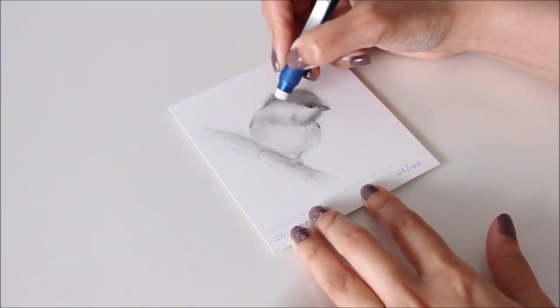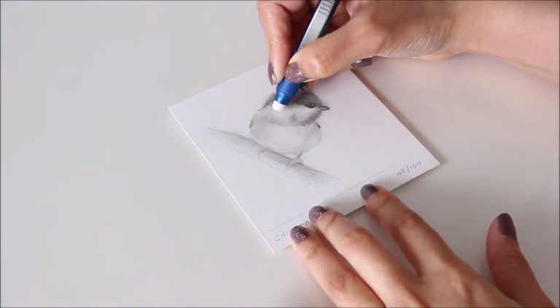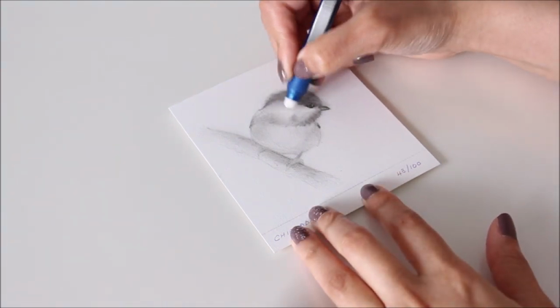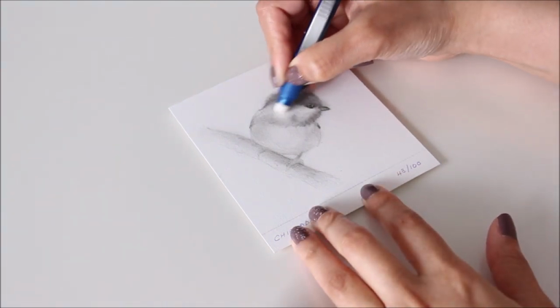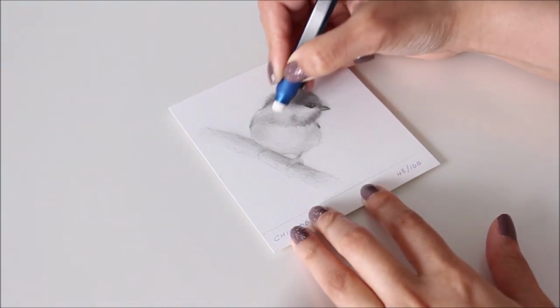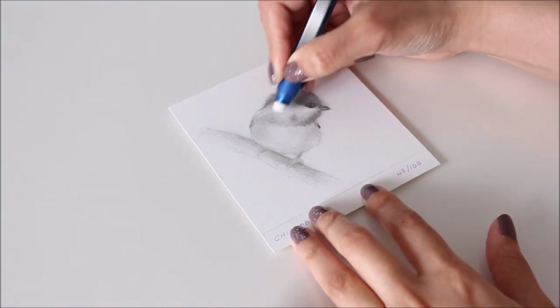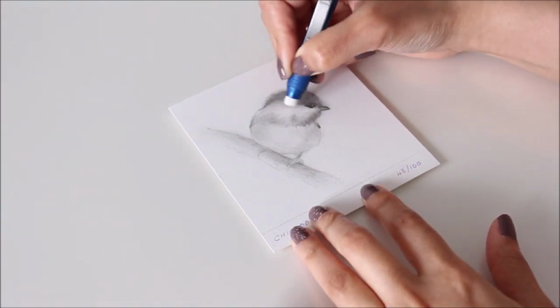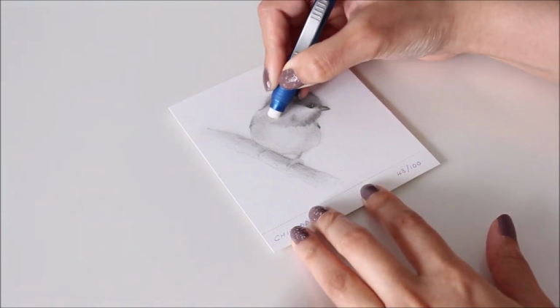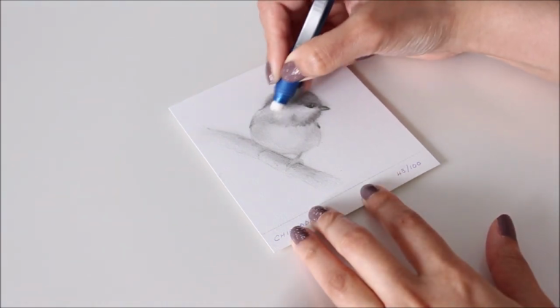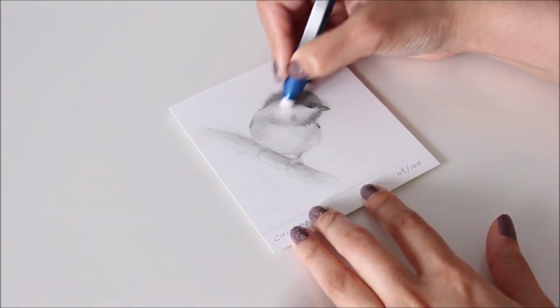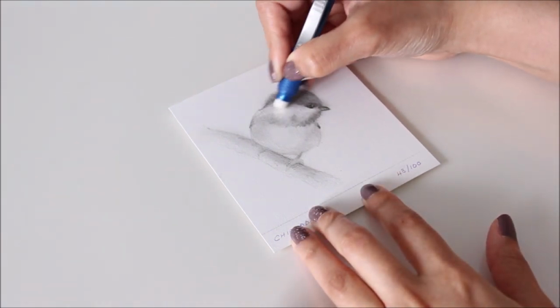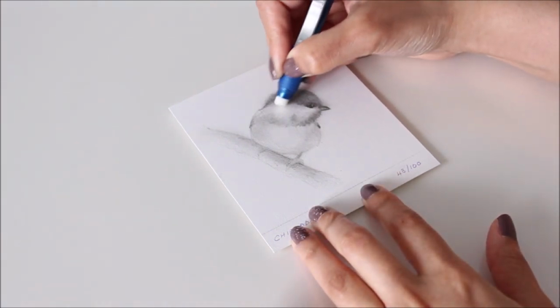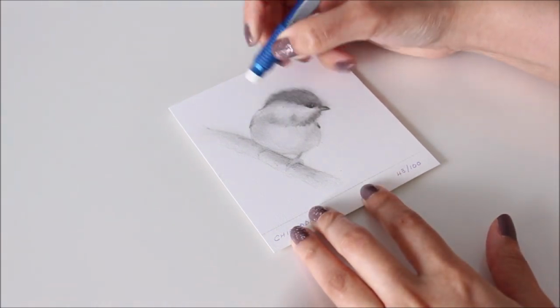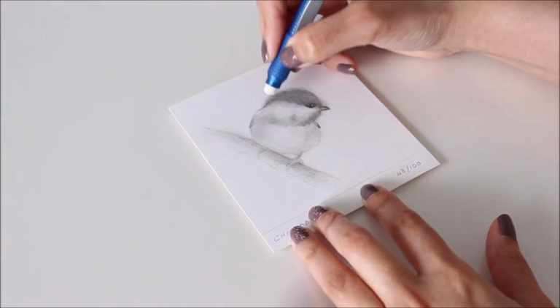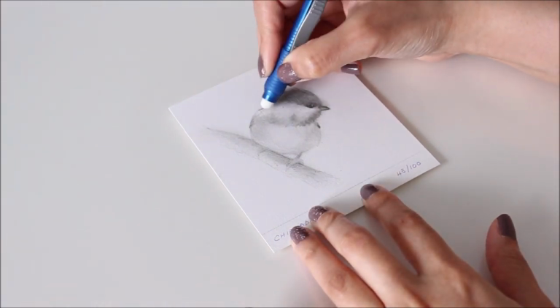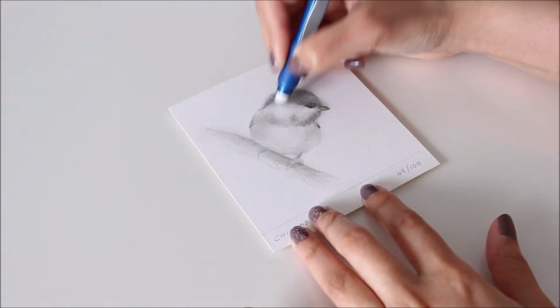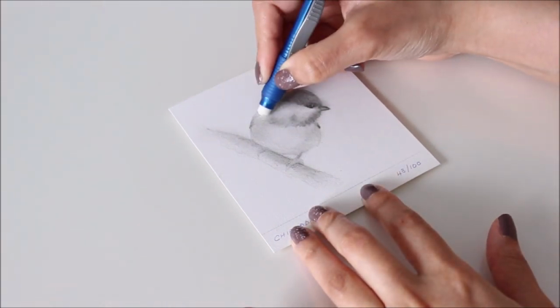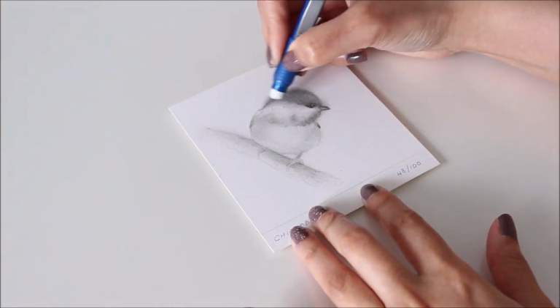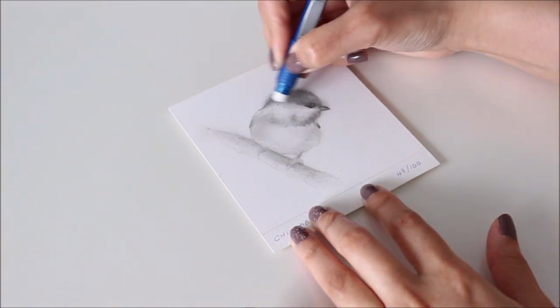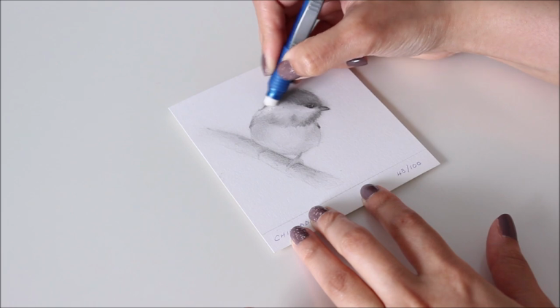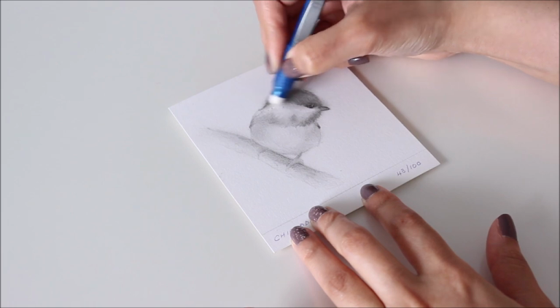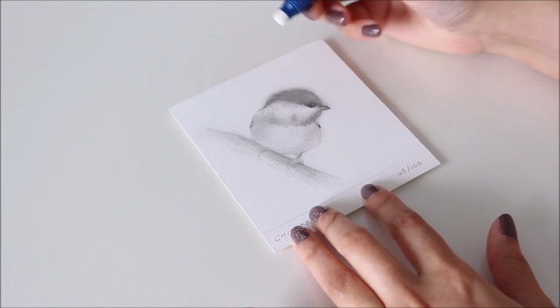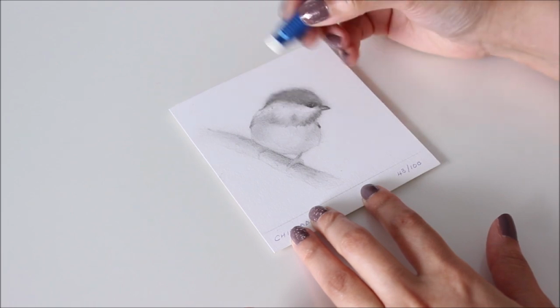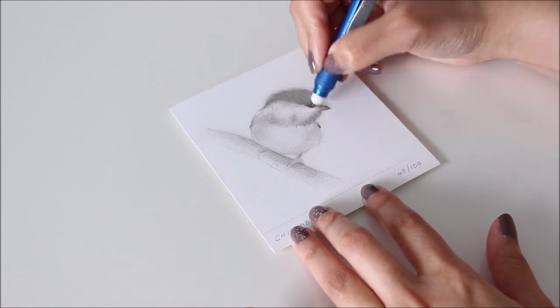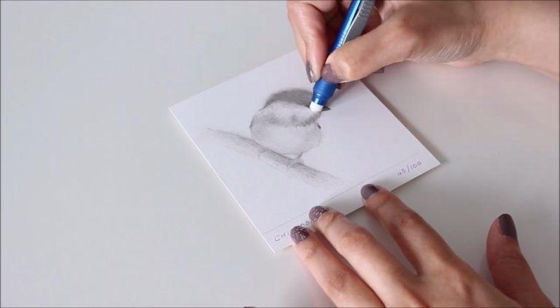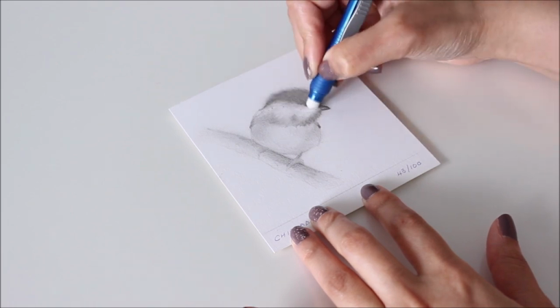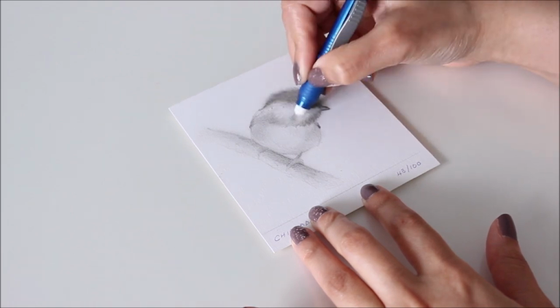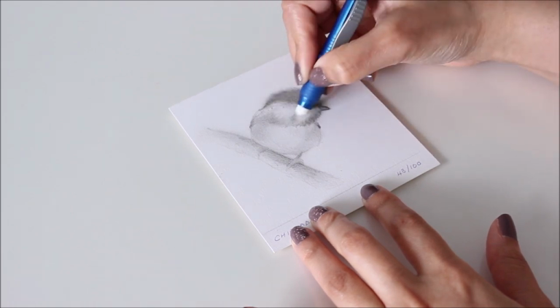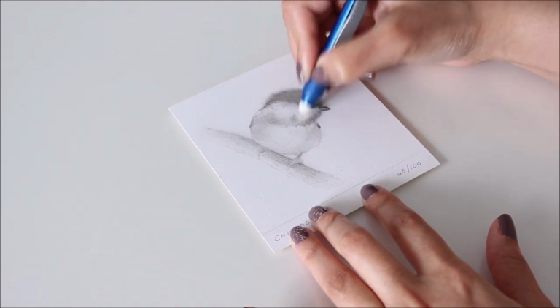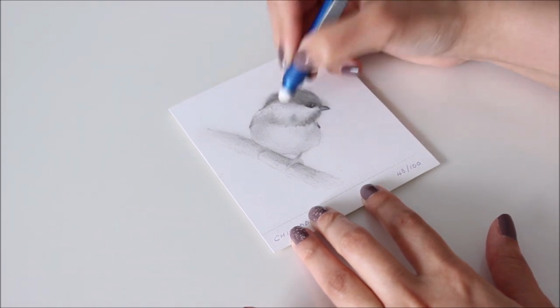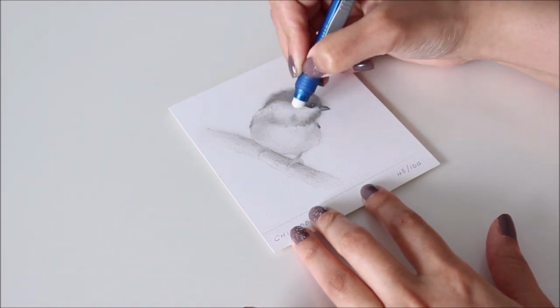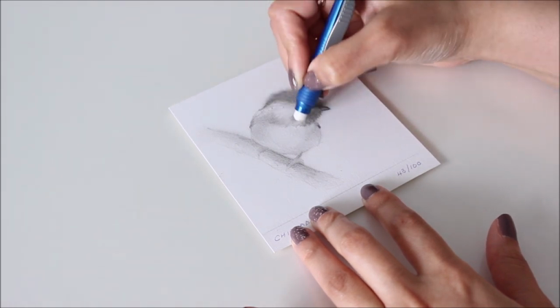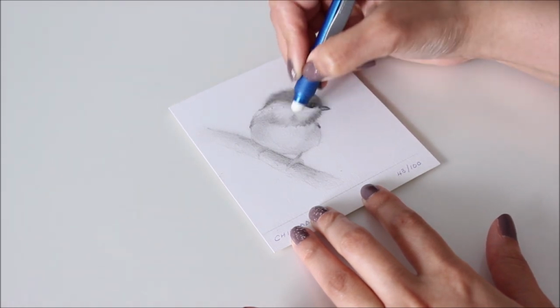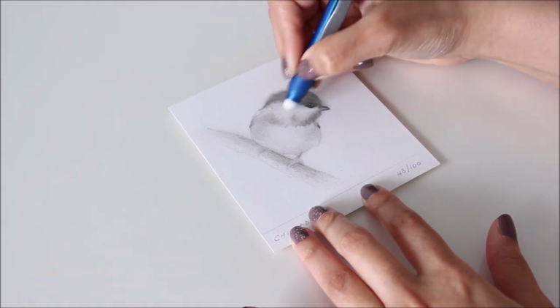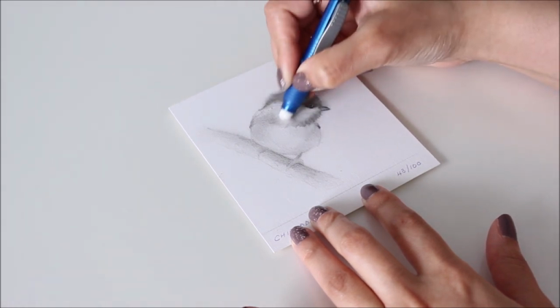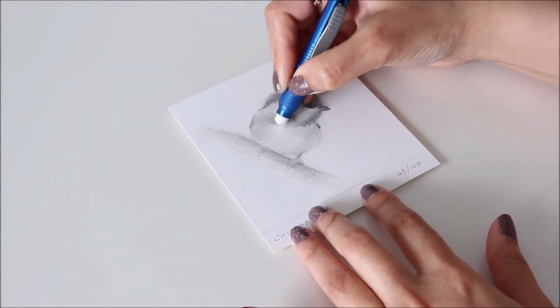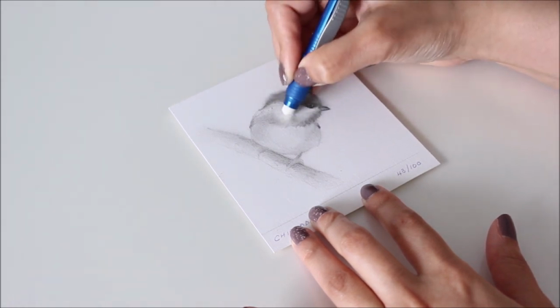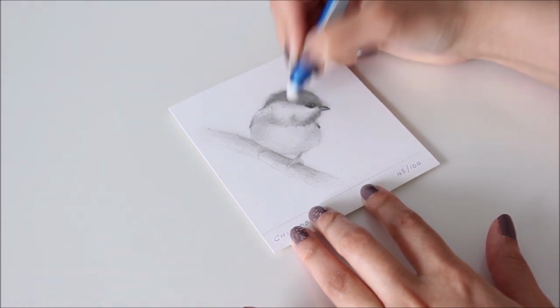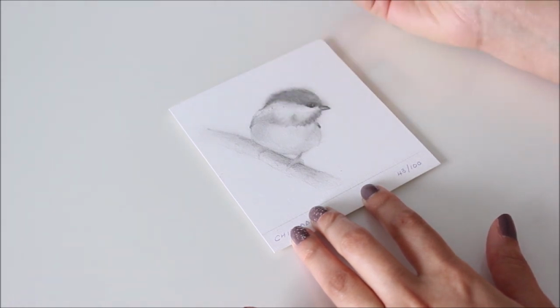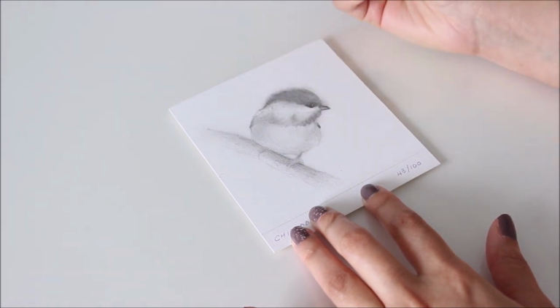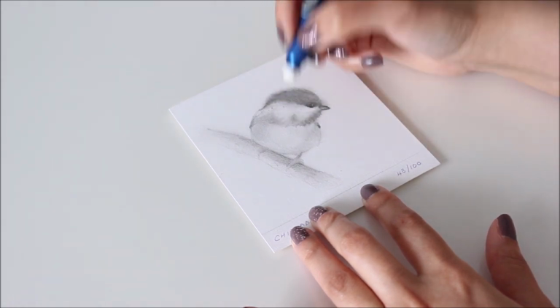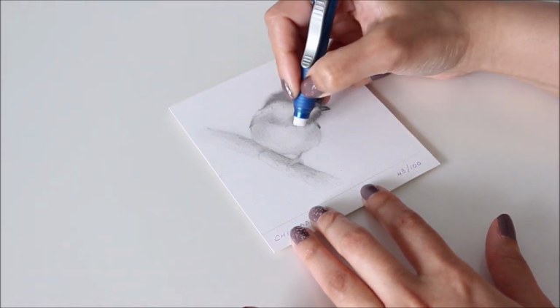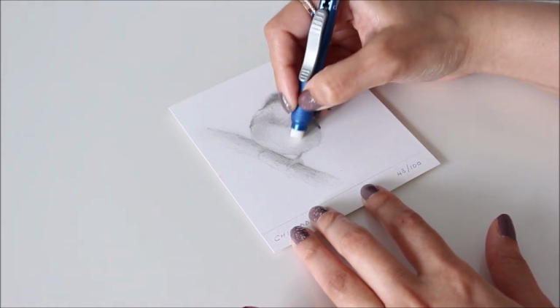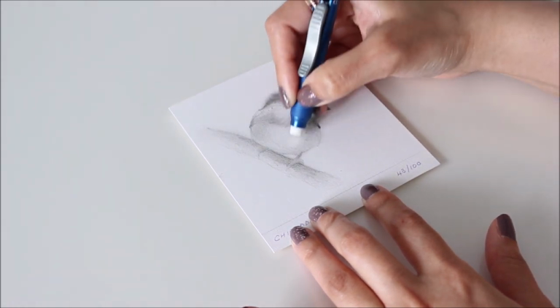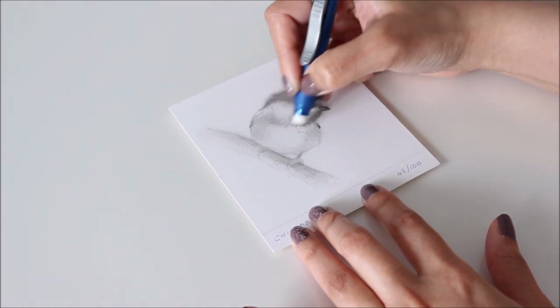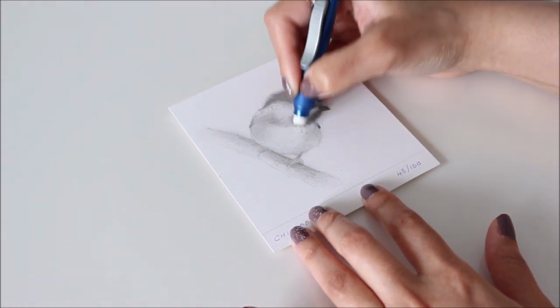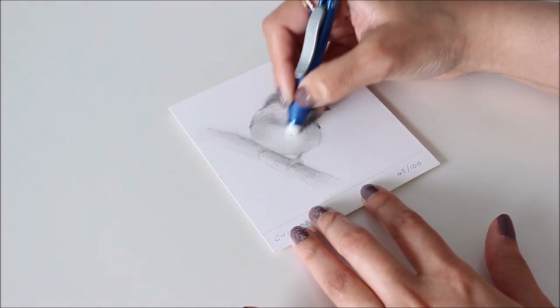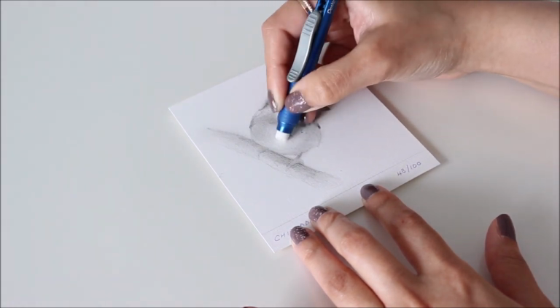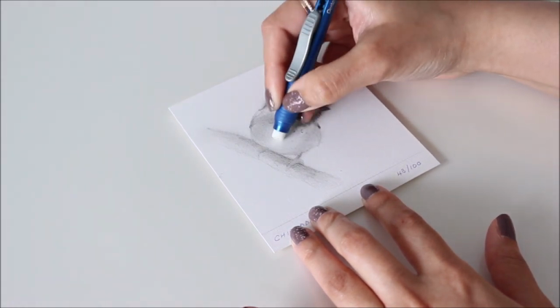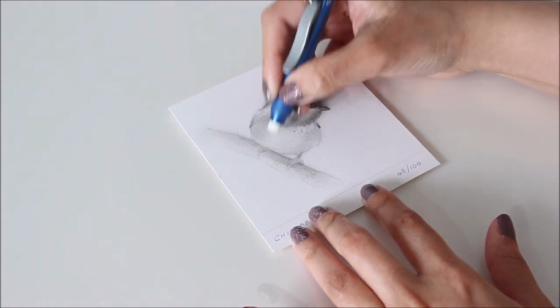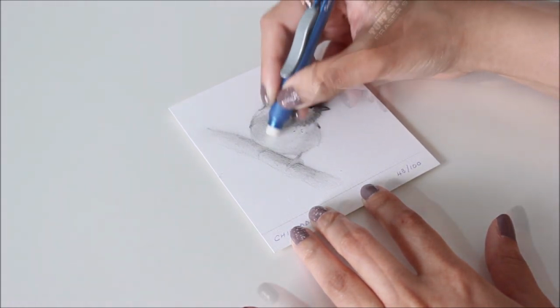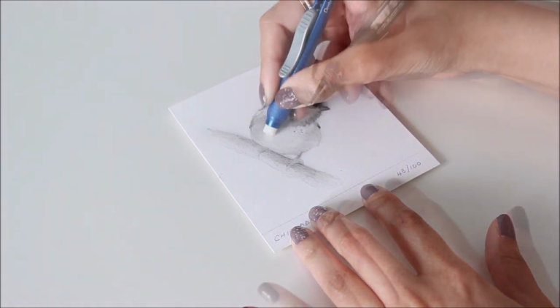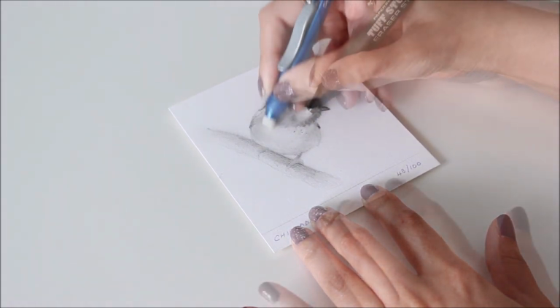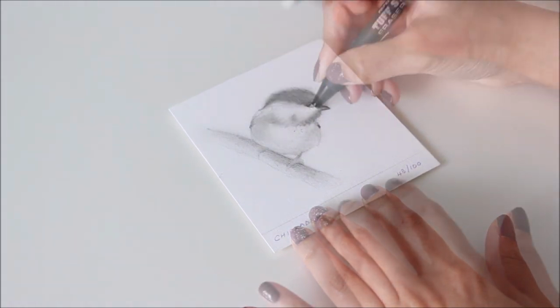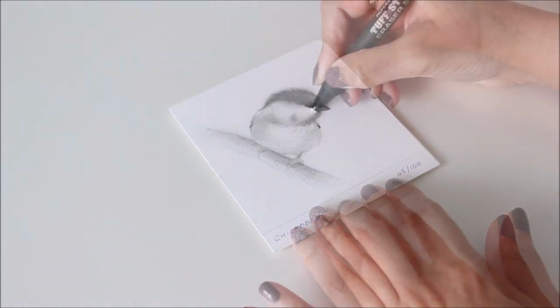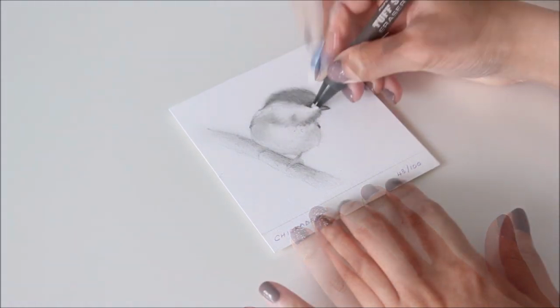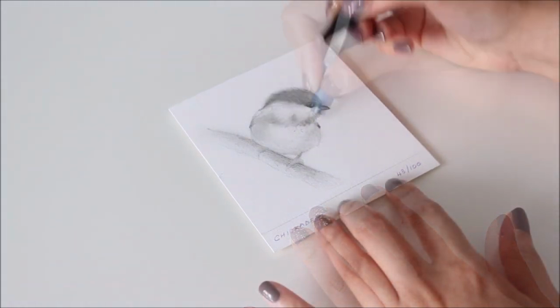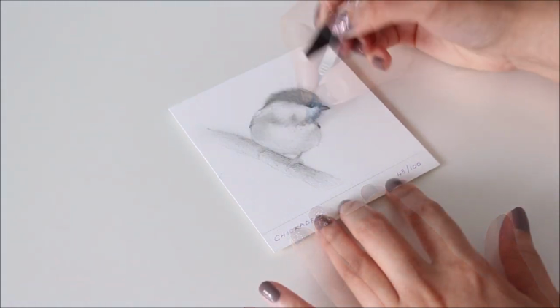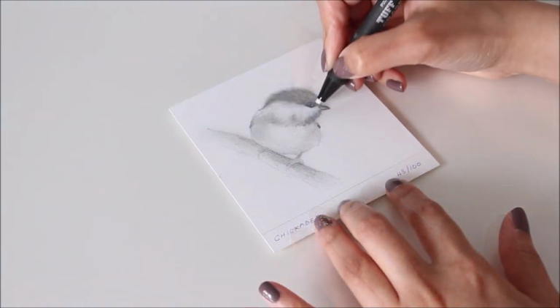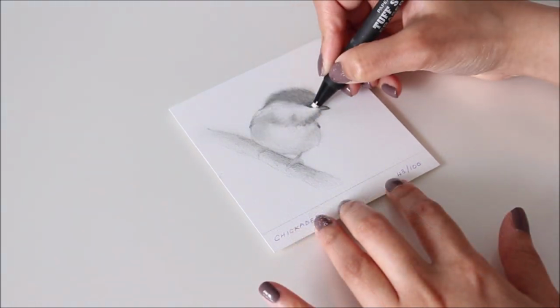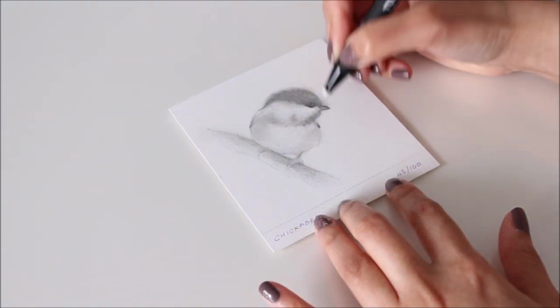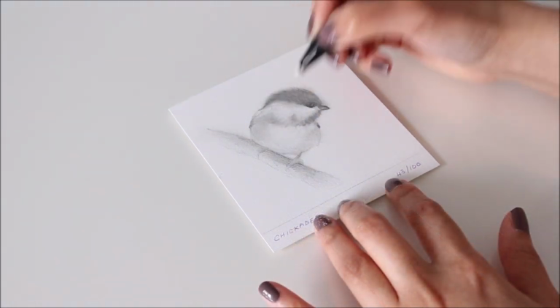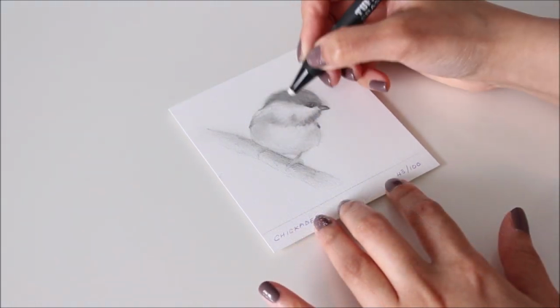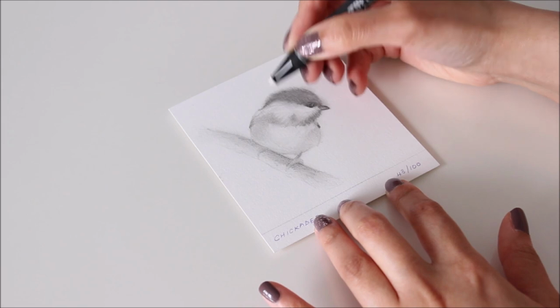To highlight, I use at least 2 stick erasers of different widths — a wide one for soft highlights and a thin one for strong definition.